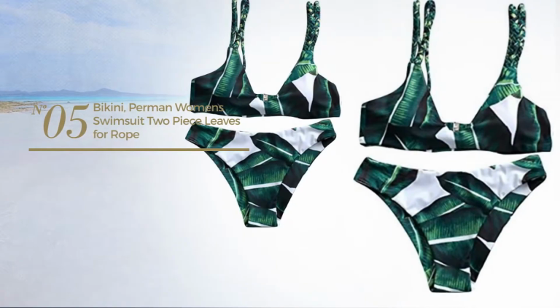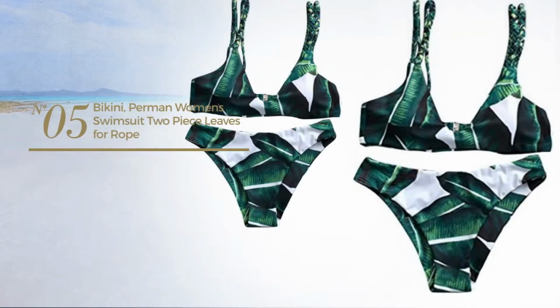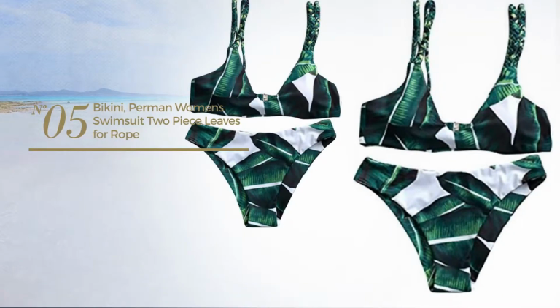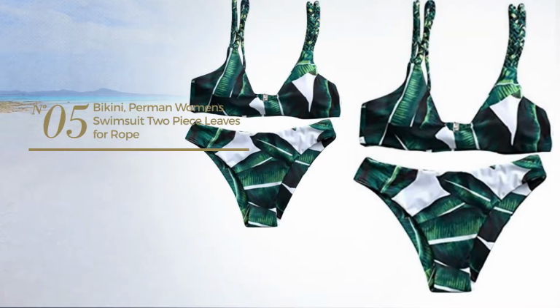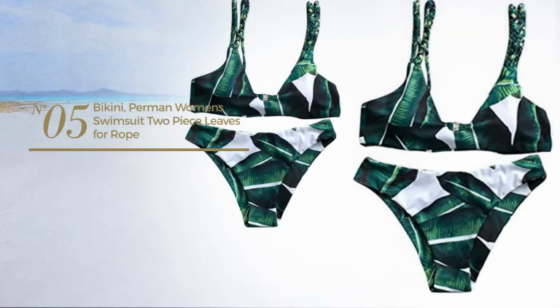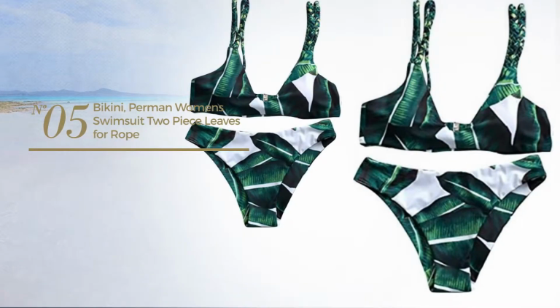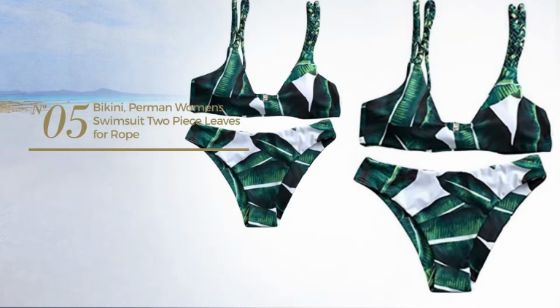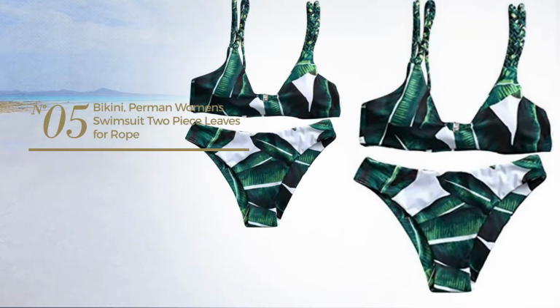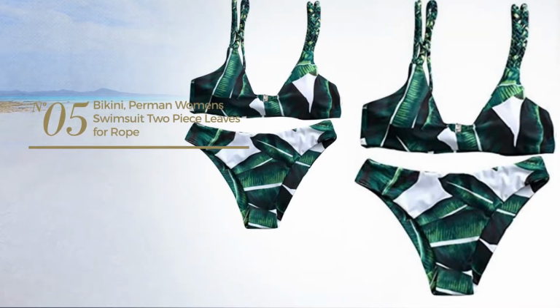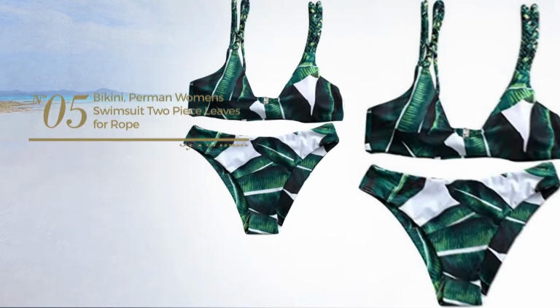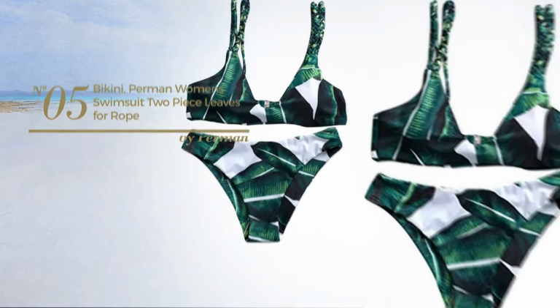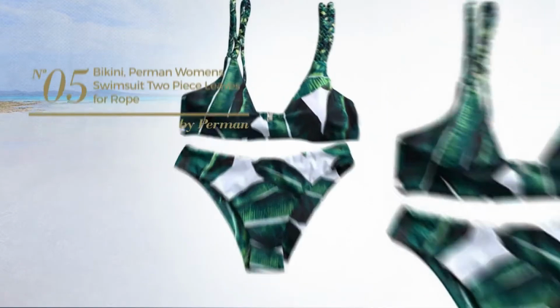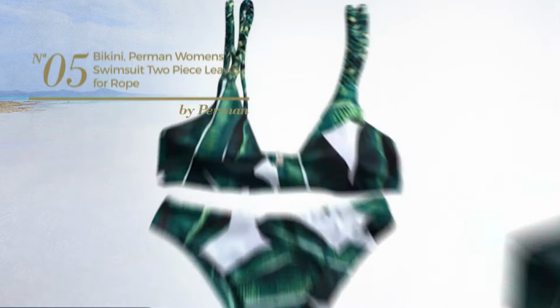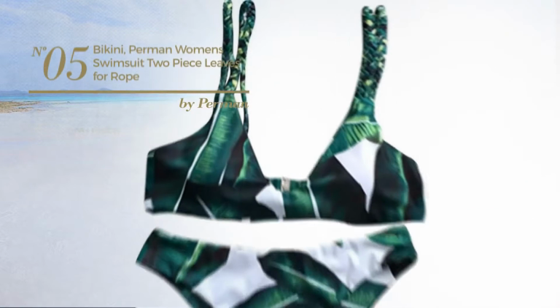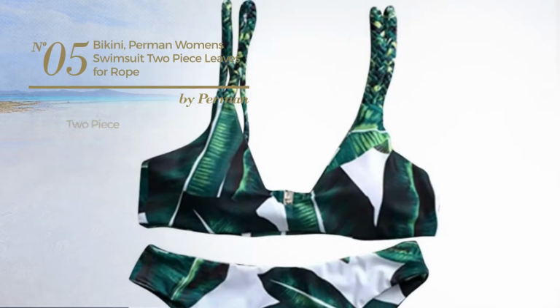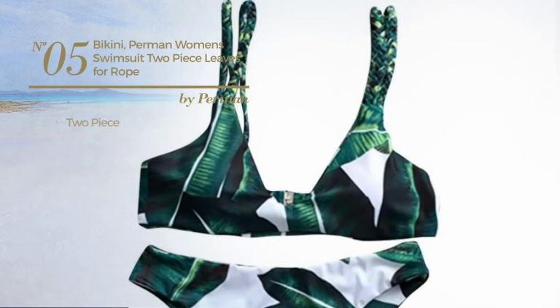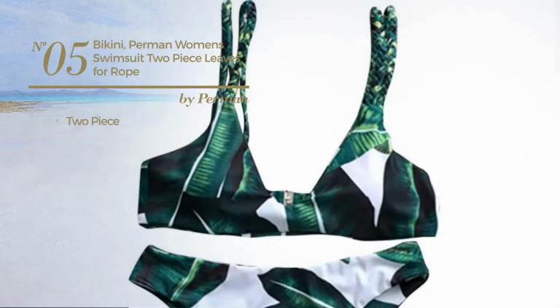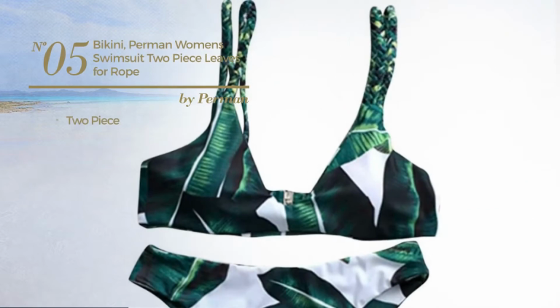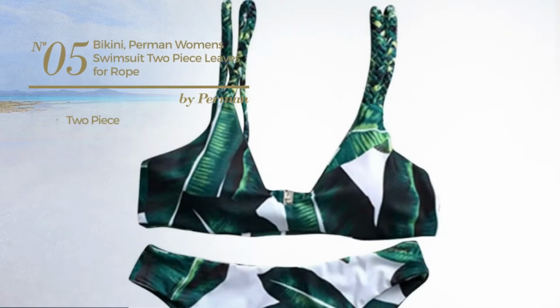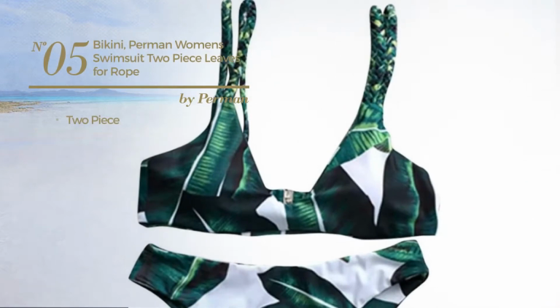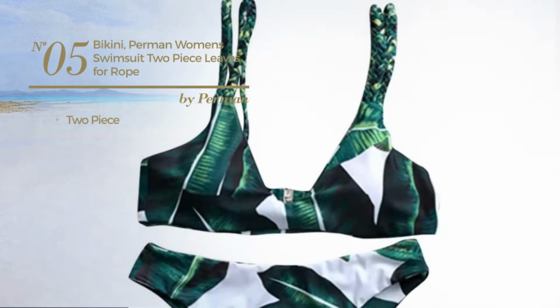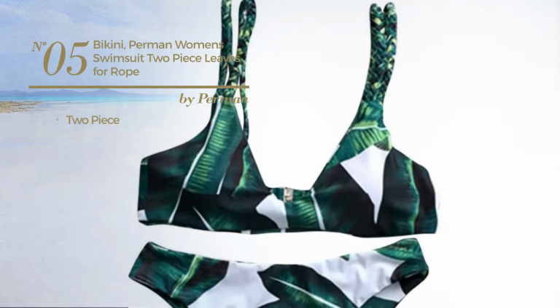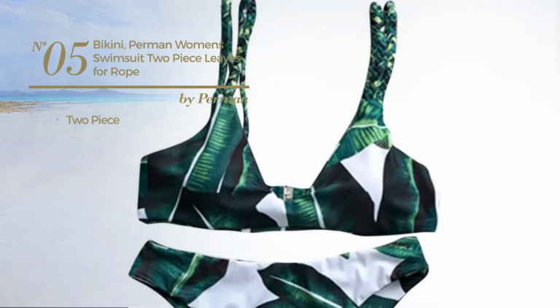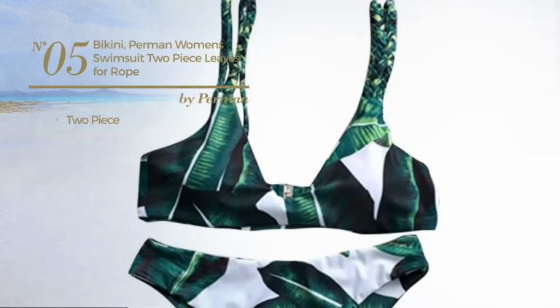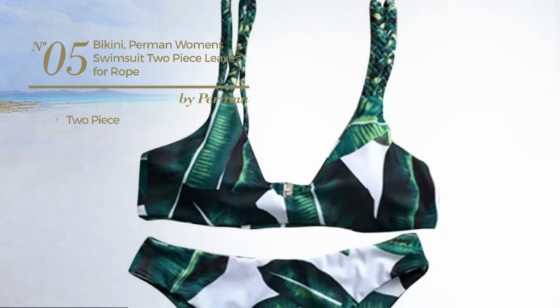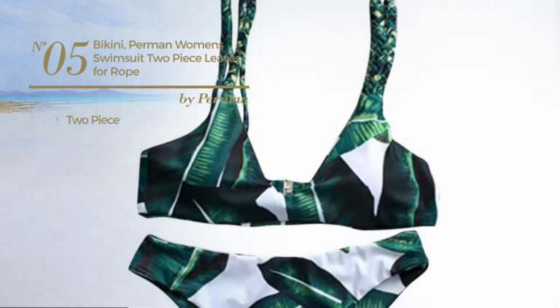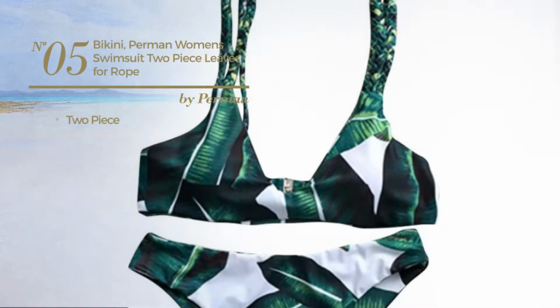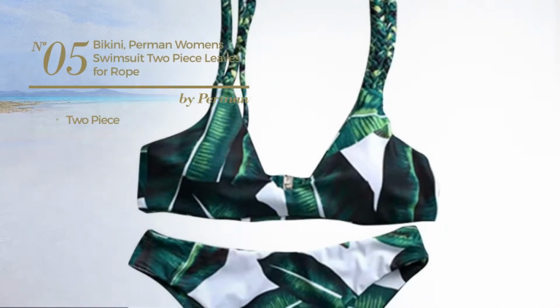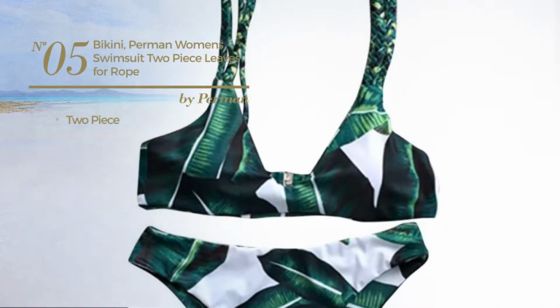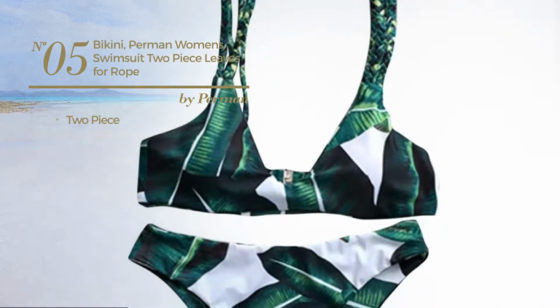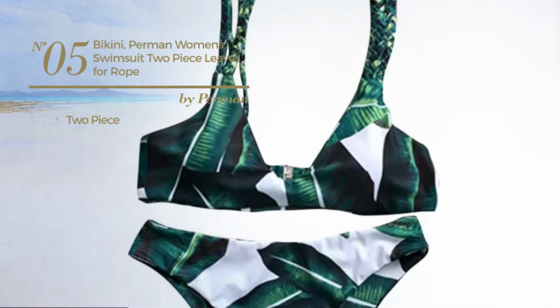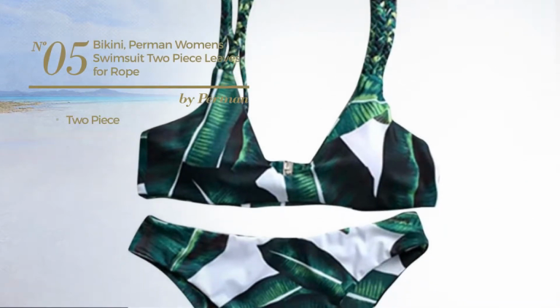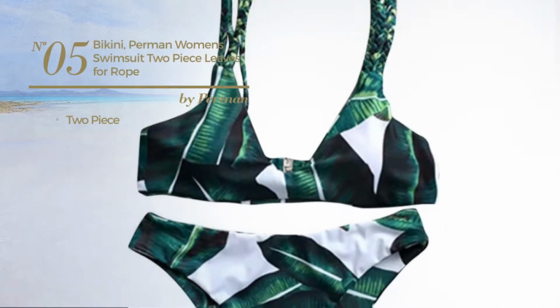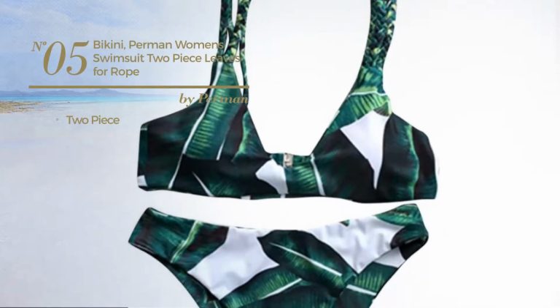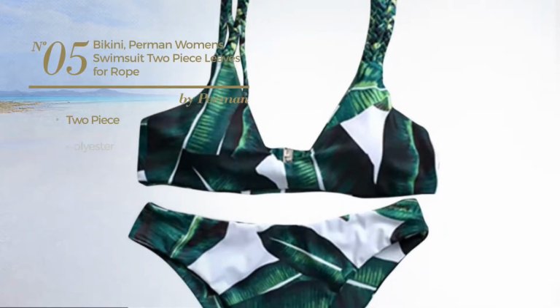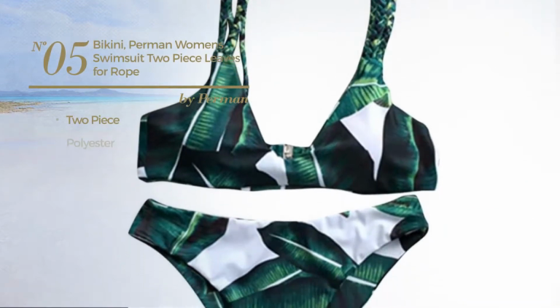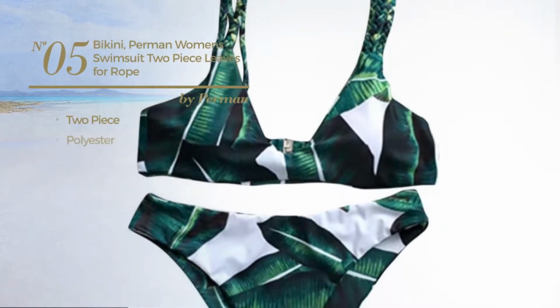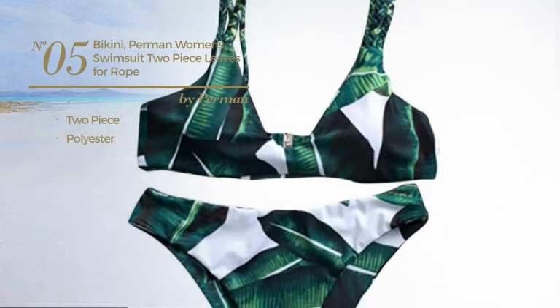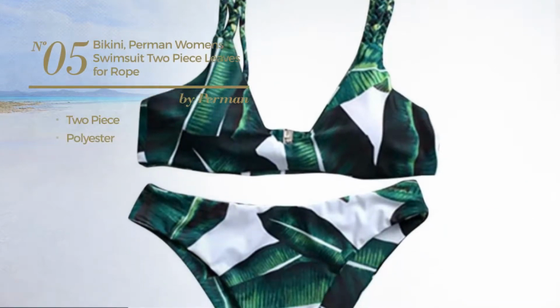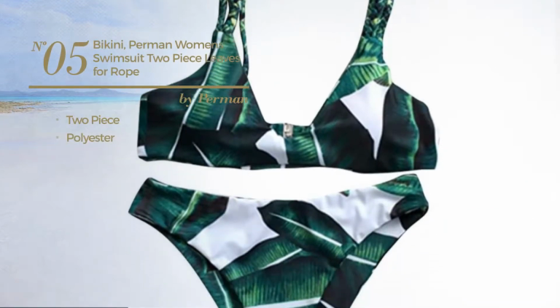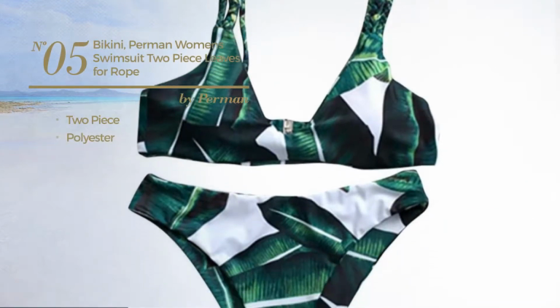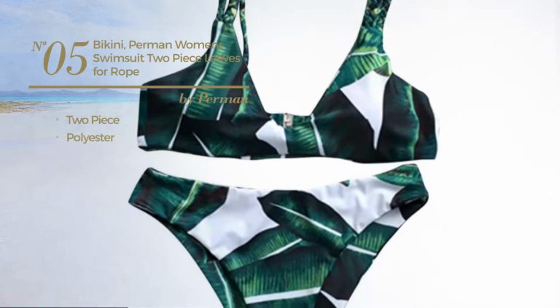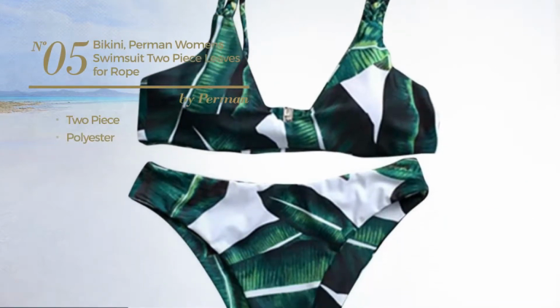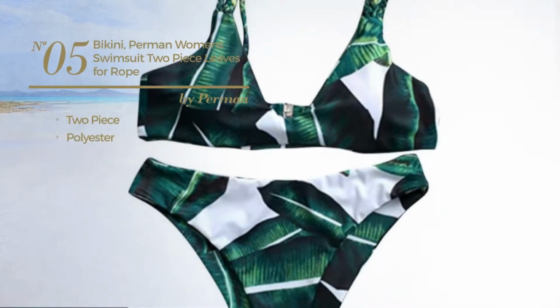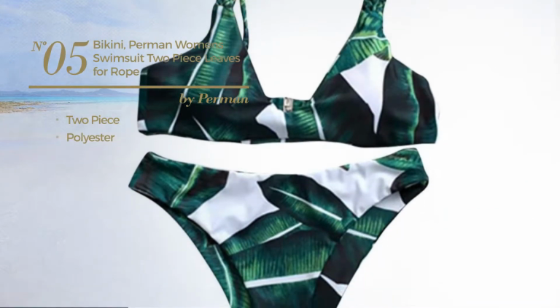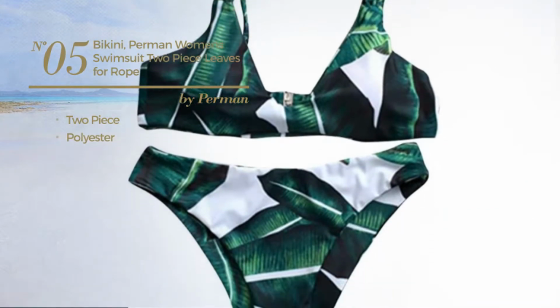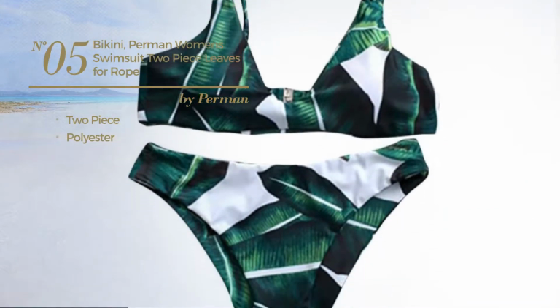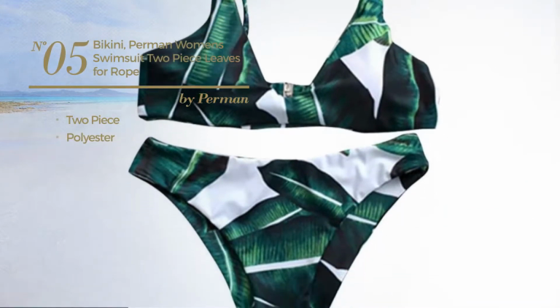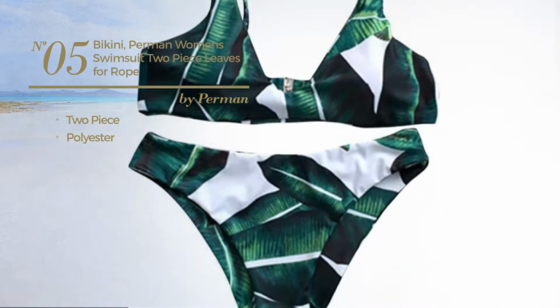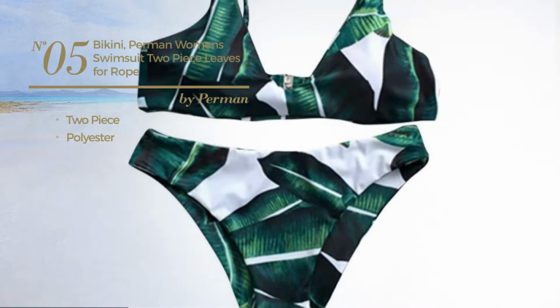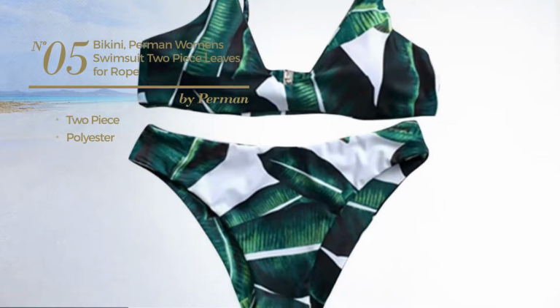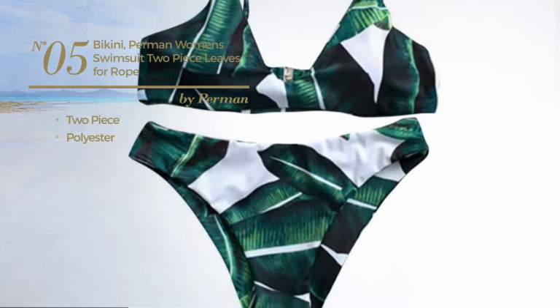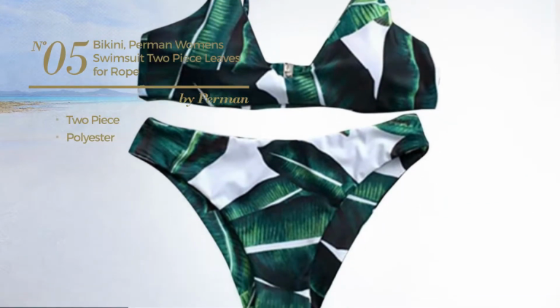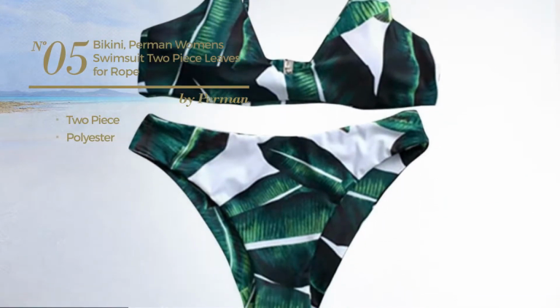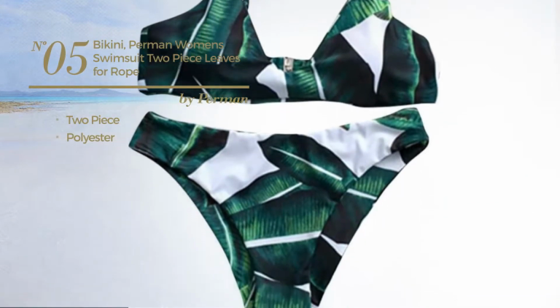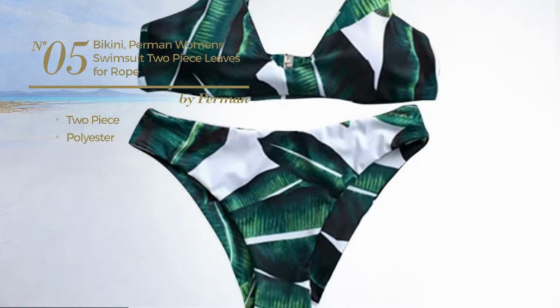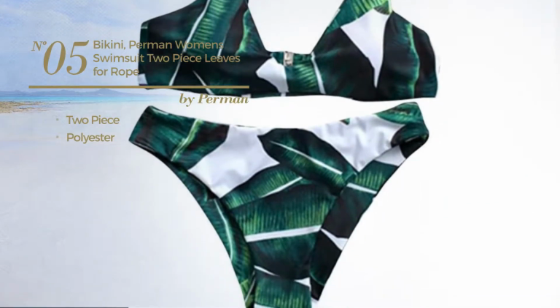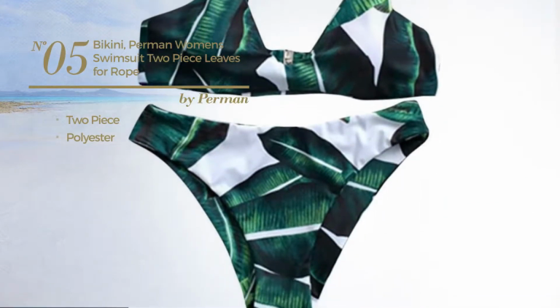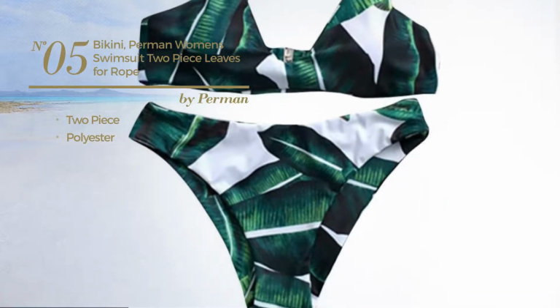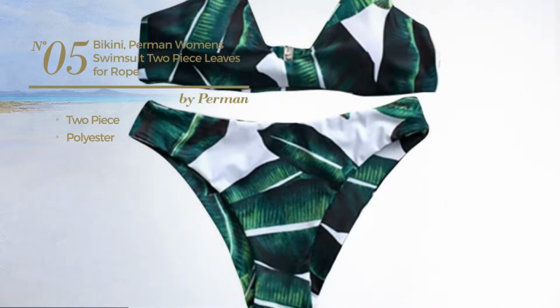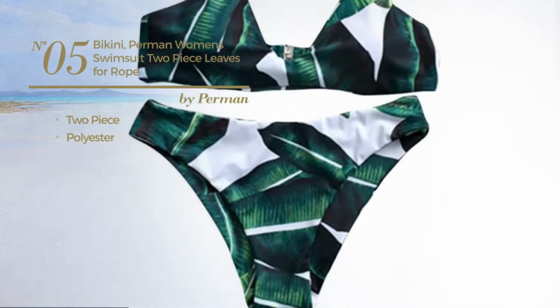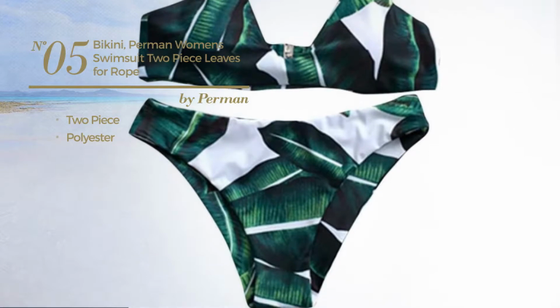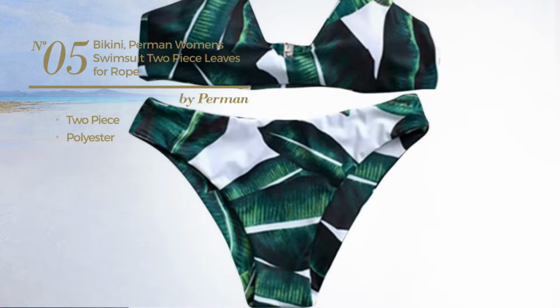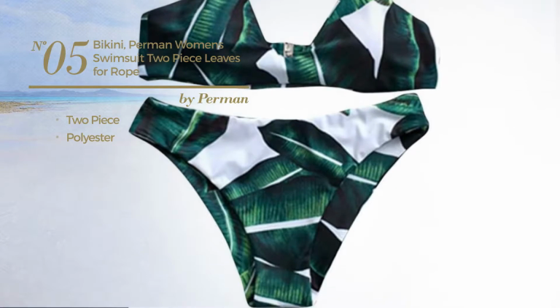Number 5, a two-piece swimsuit, made of polyester. Available uniquely in green color.